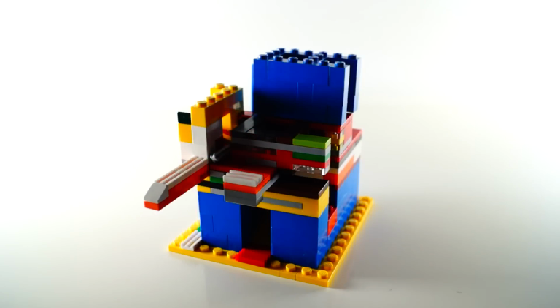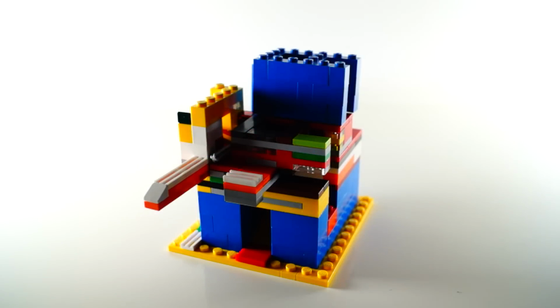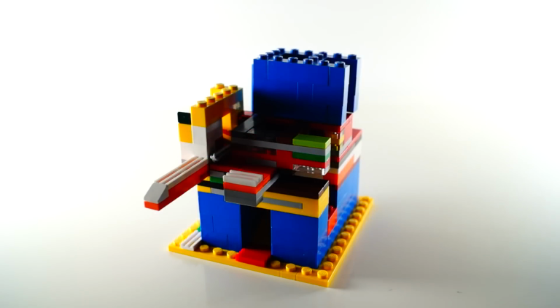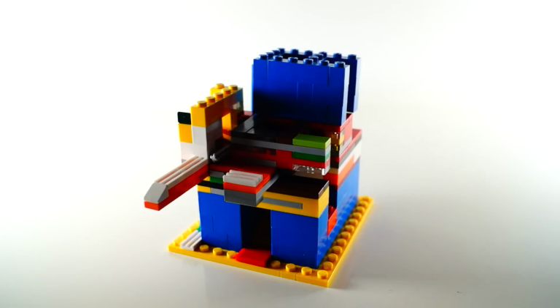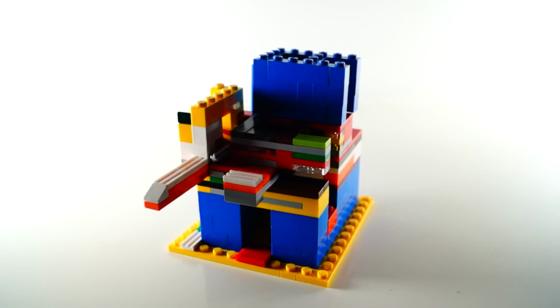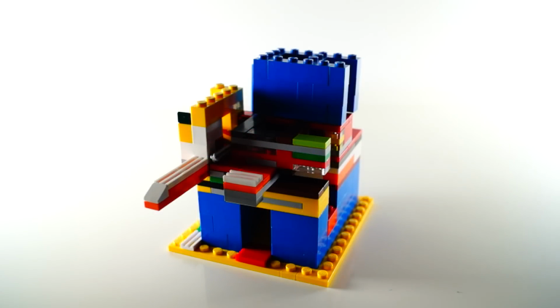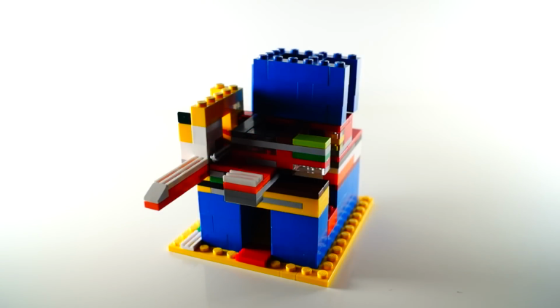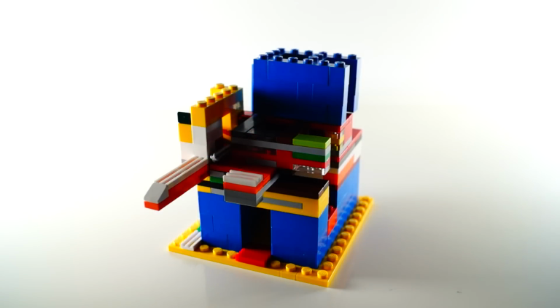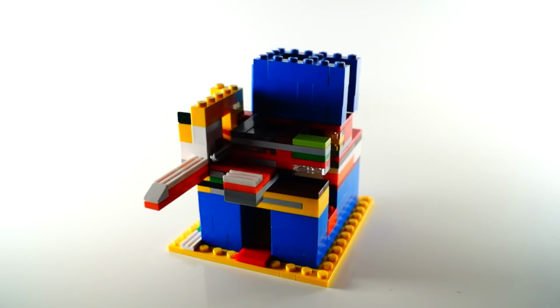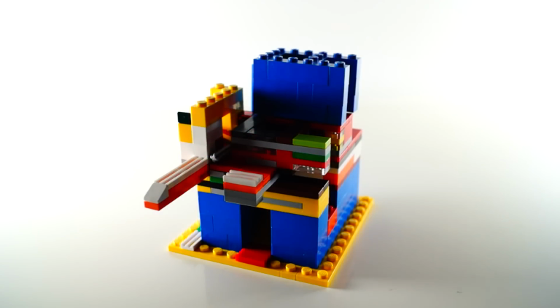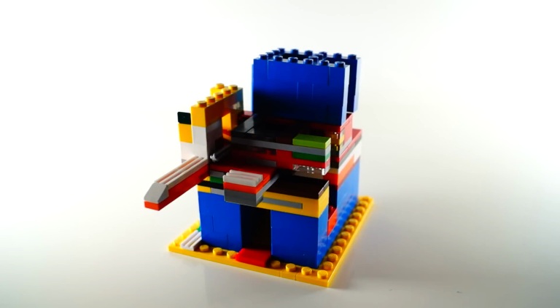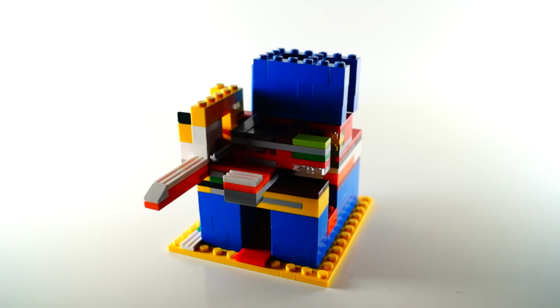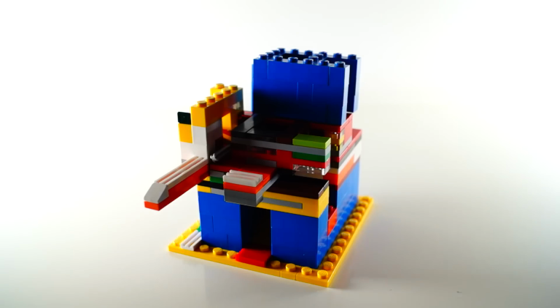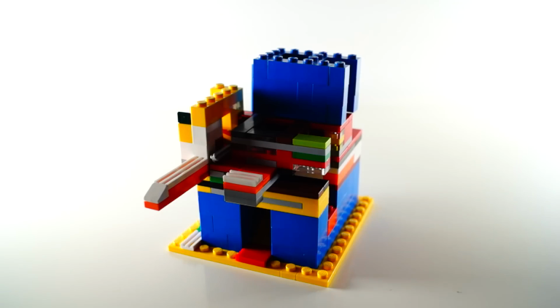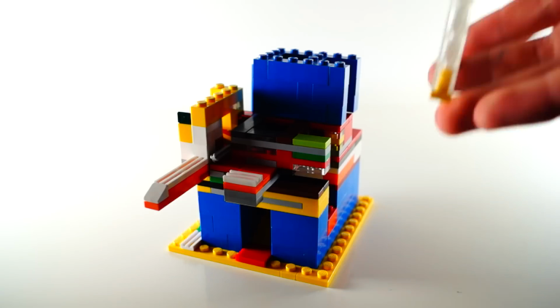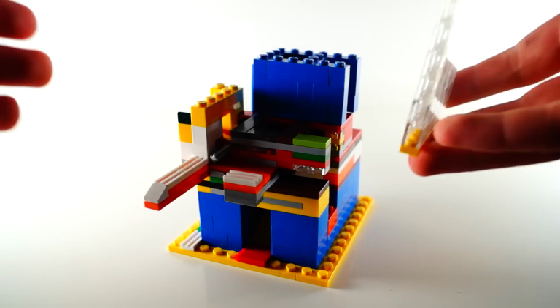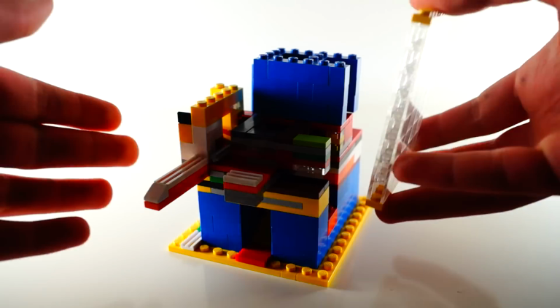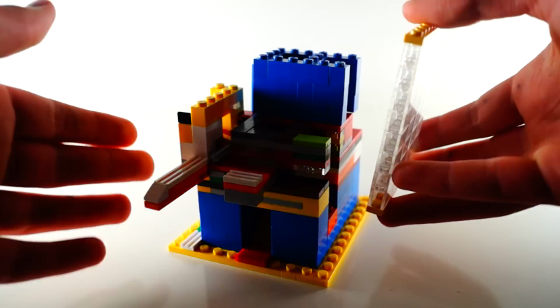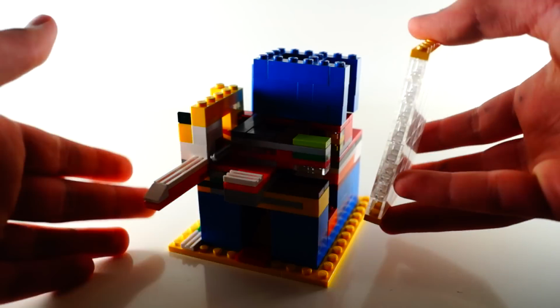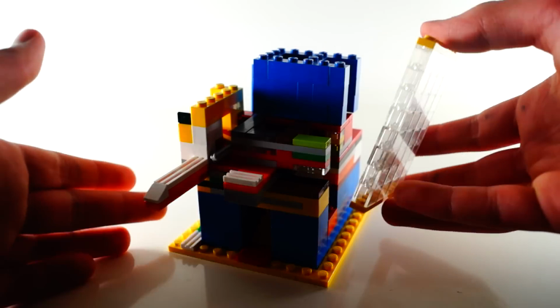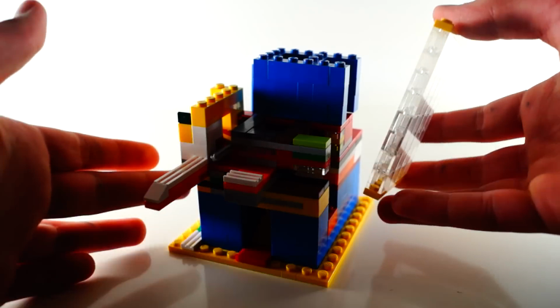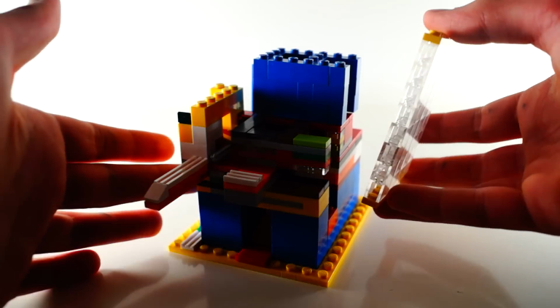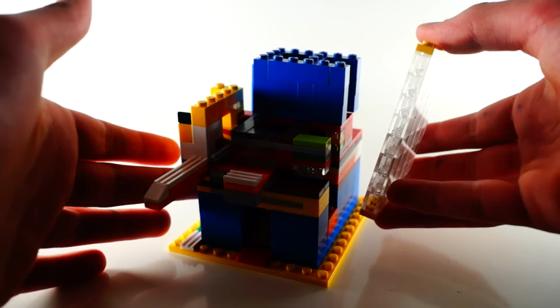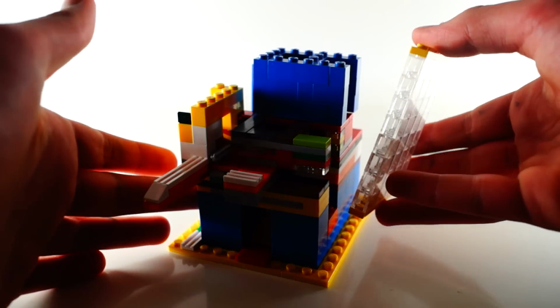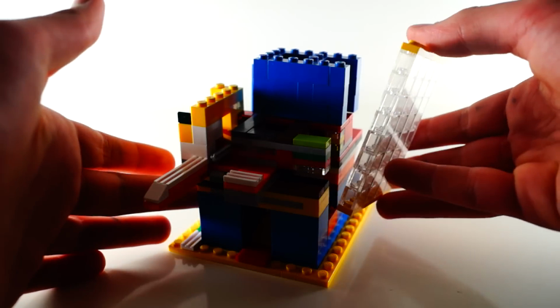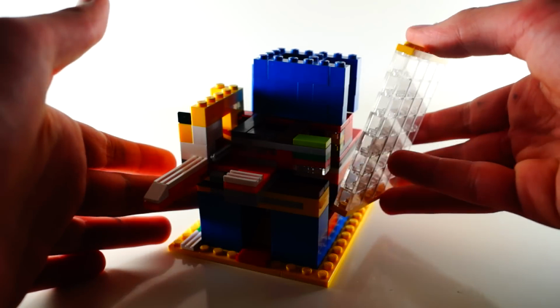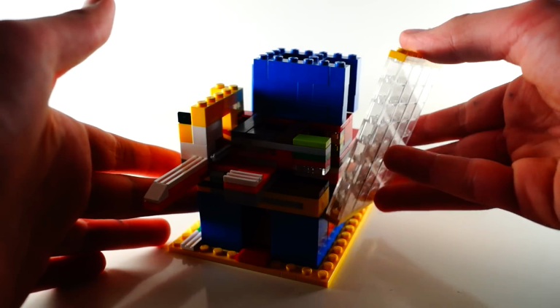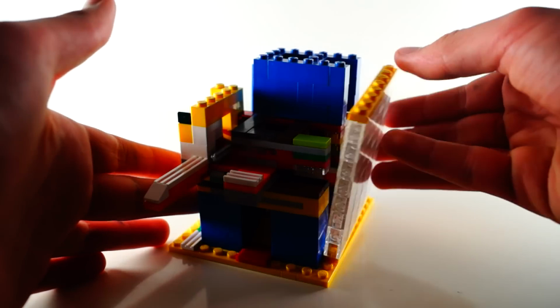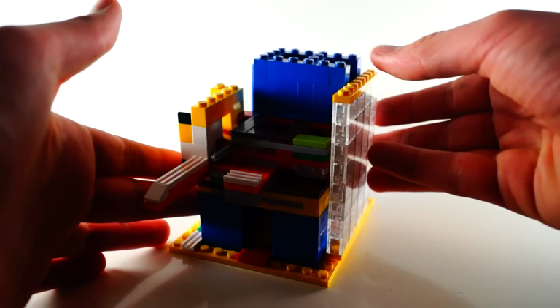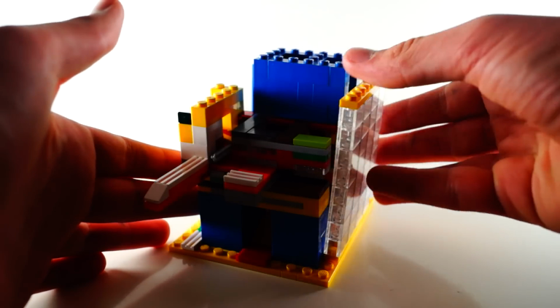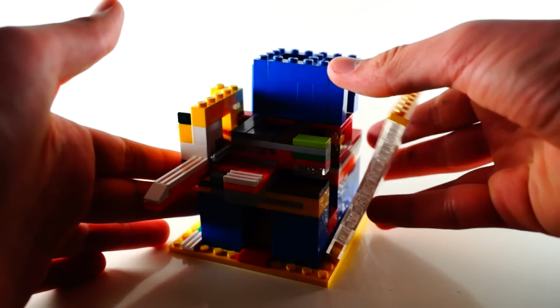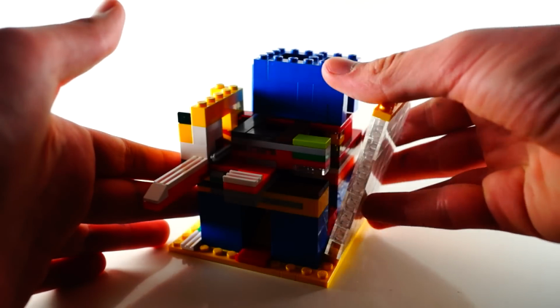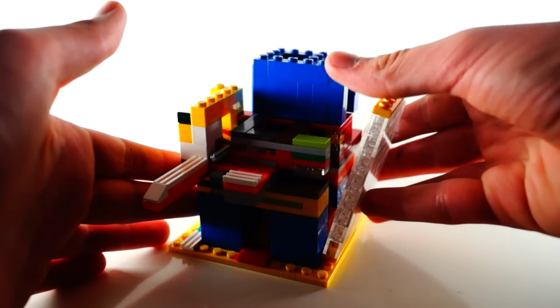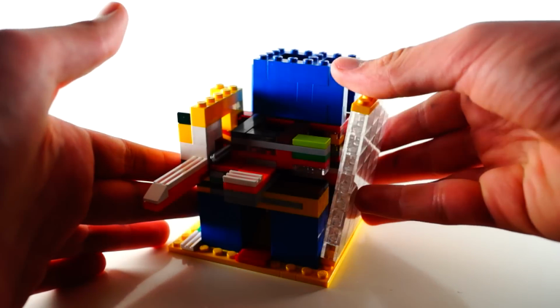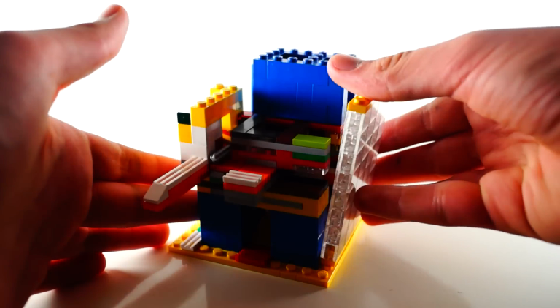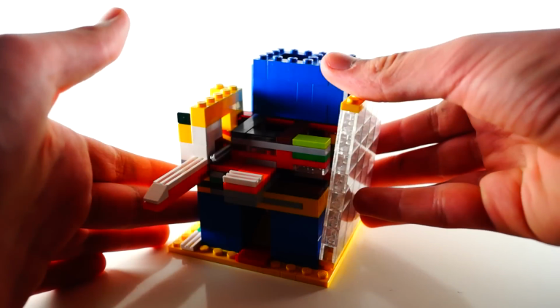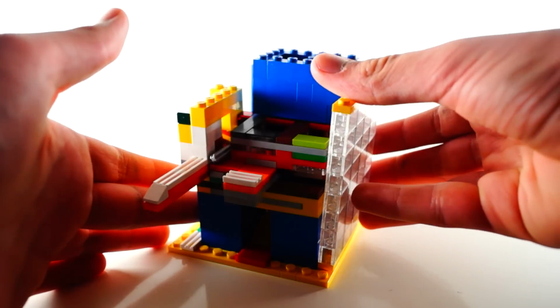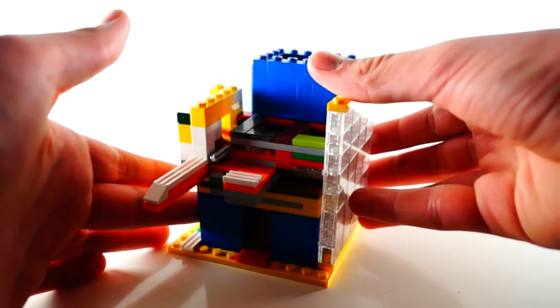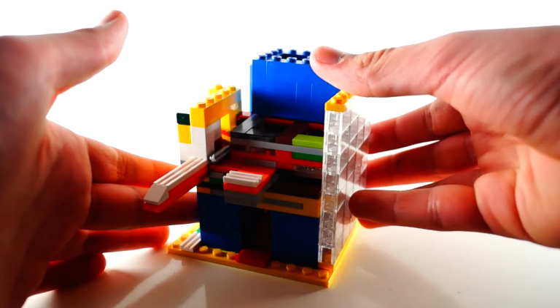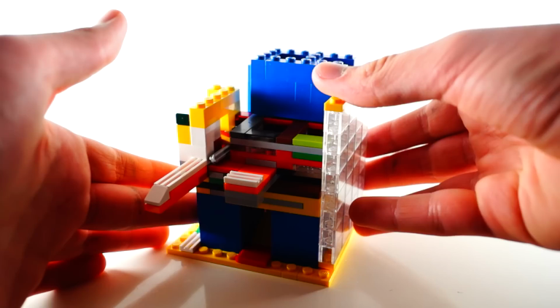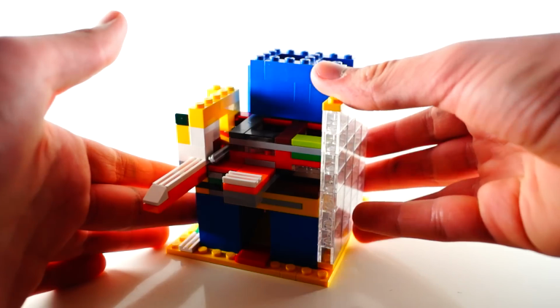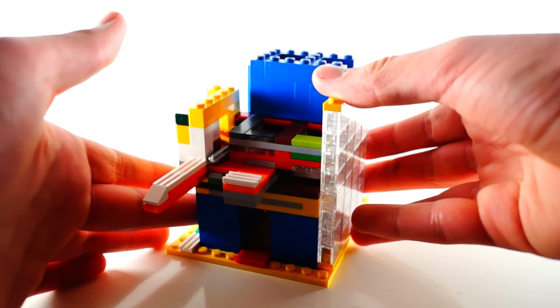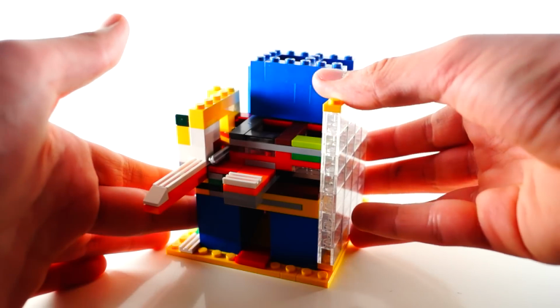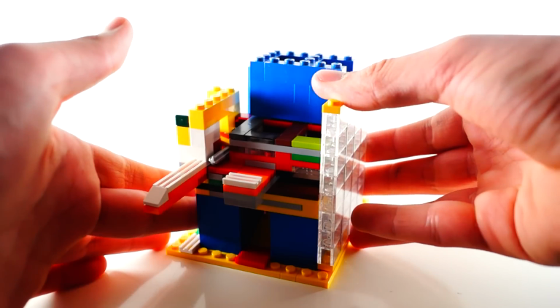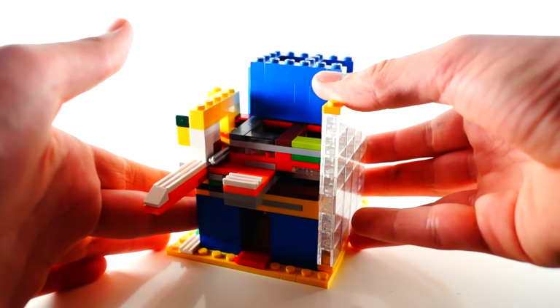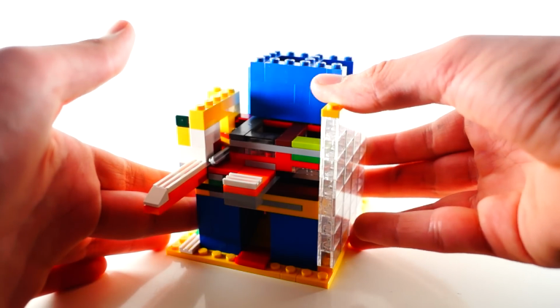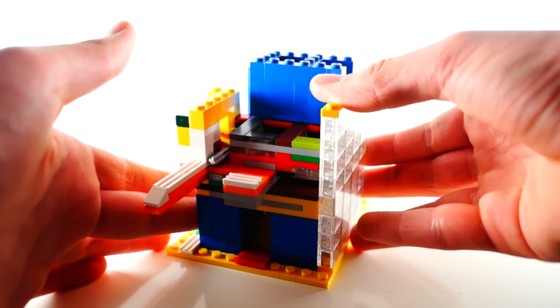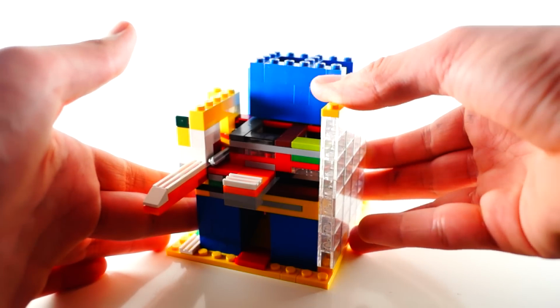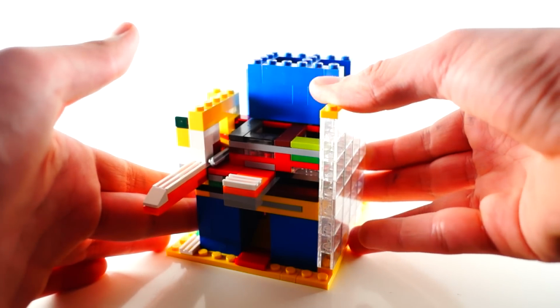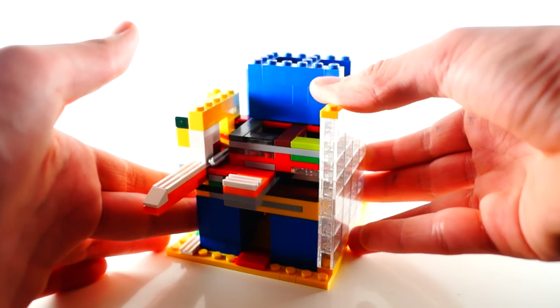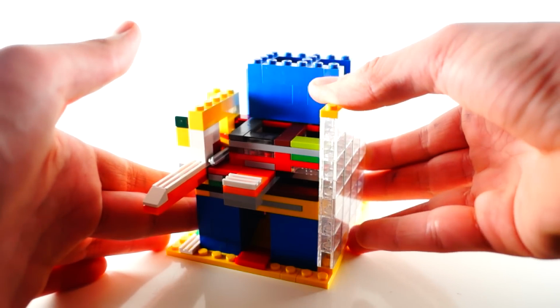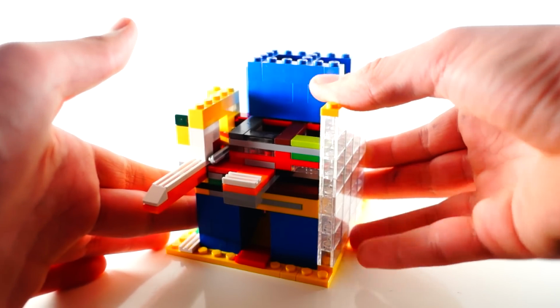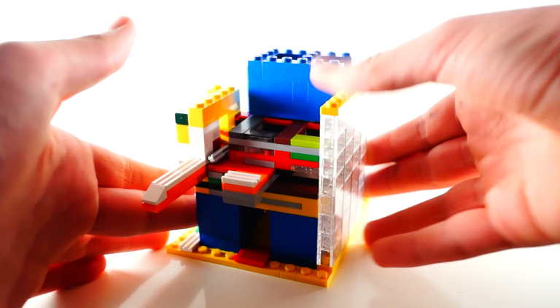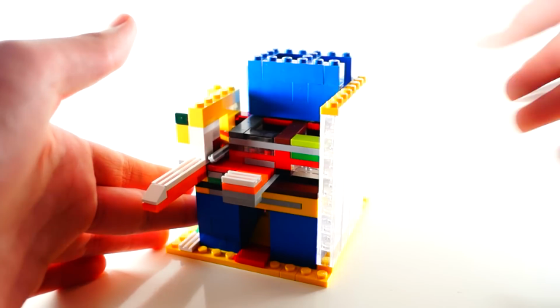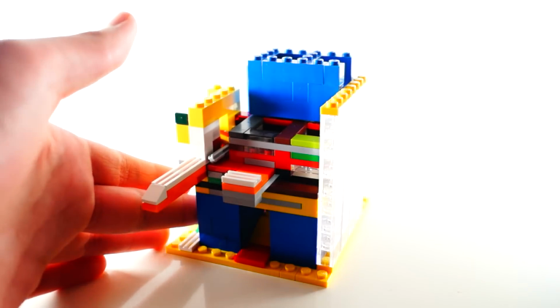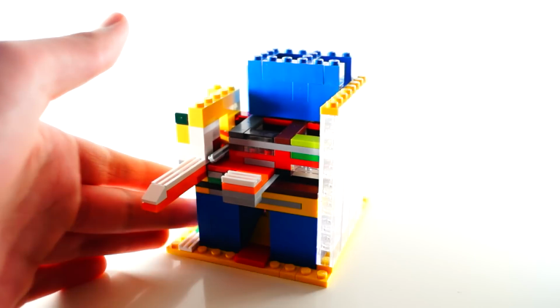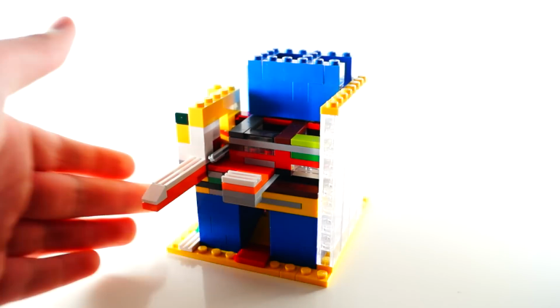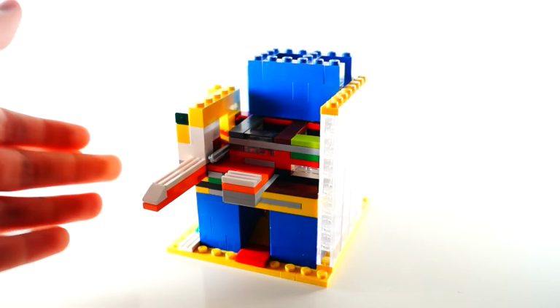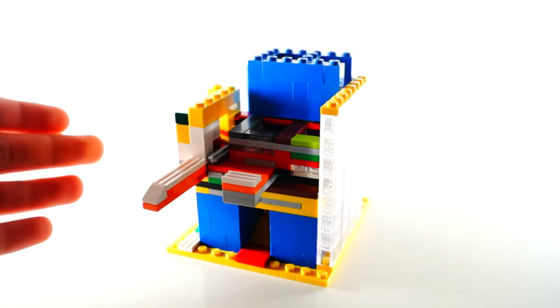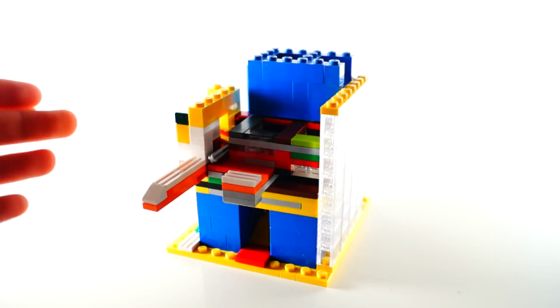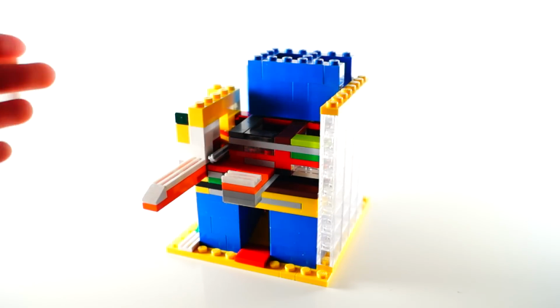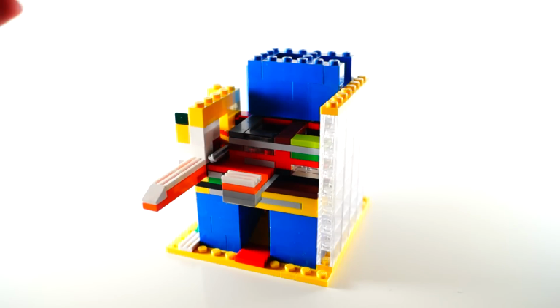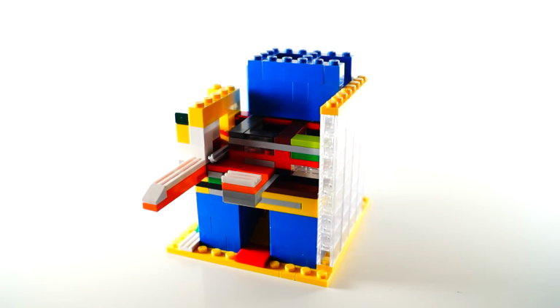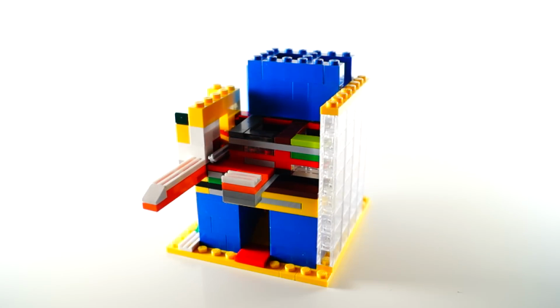Now I'll show you how the mechanism works. It won't work without walls around it, so I'll just add these transparent walls.